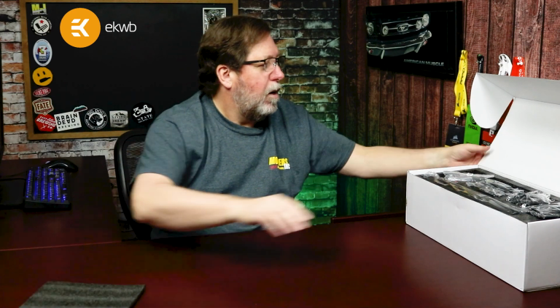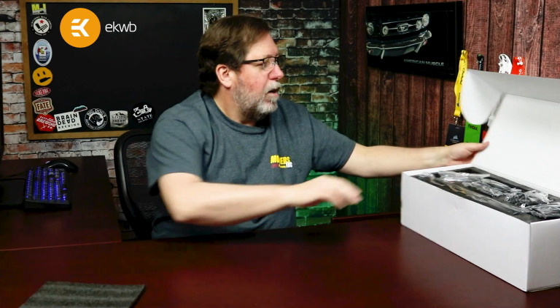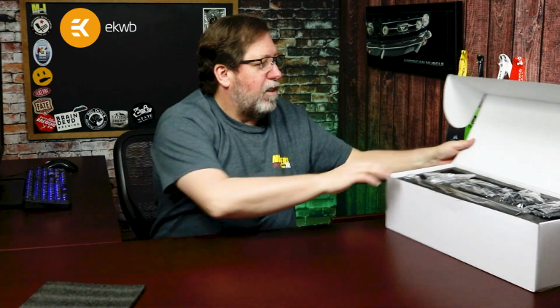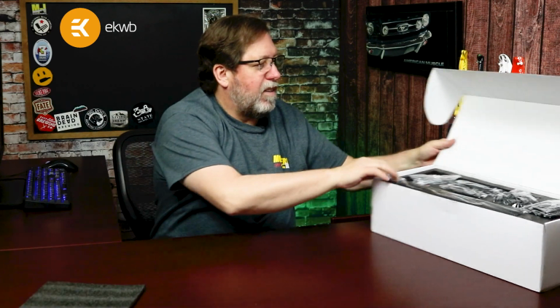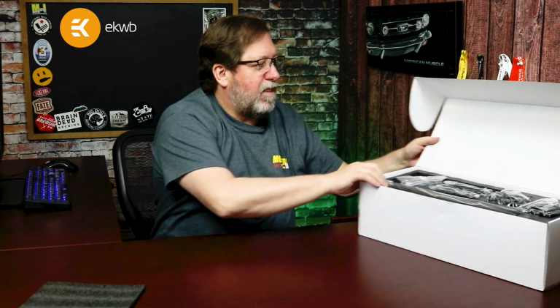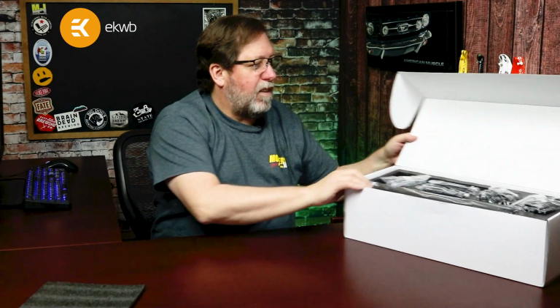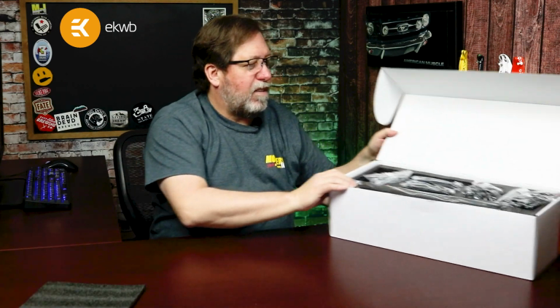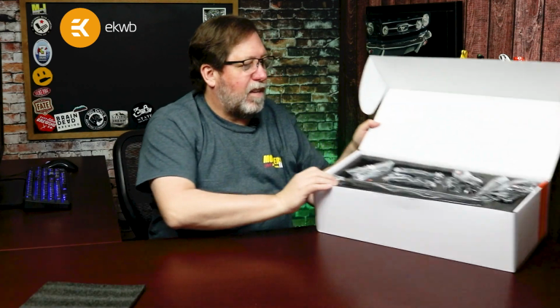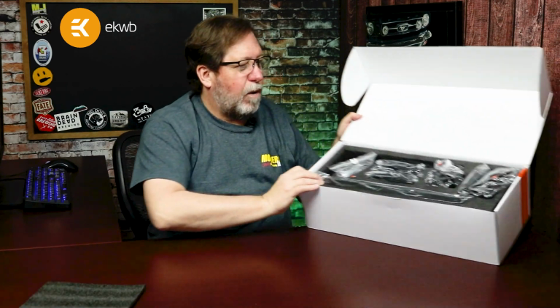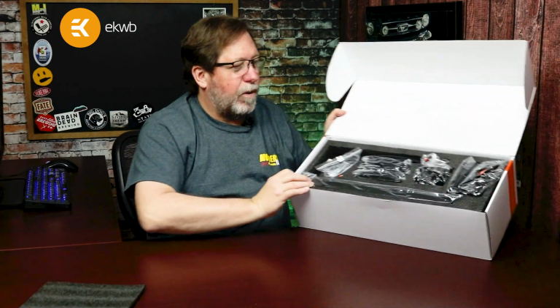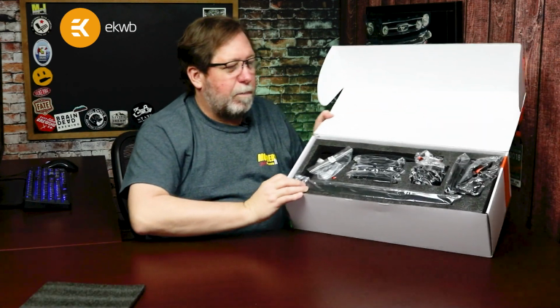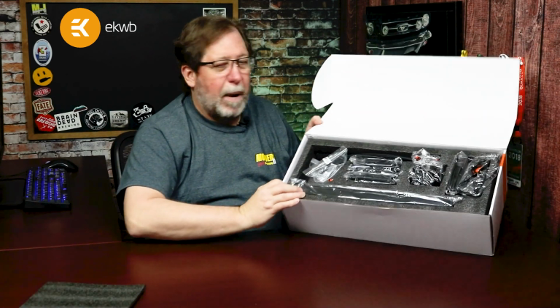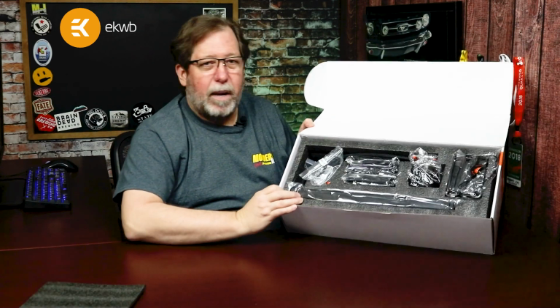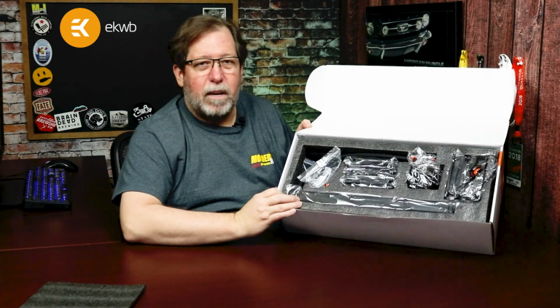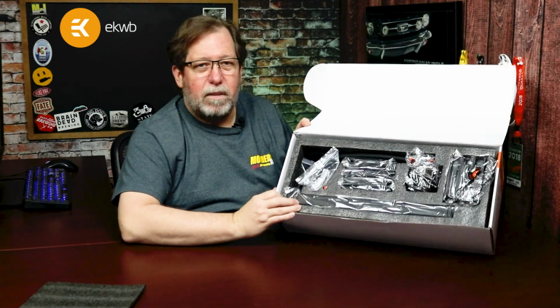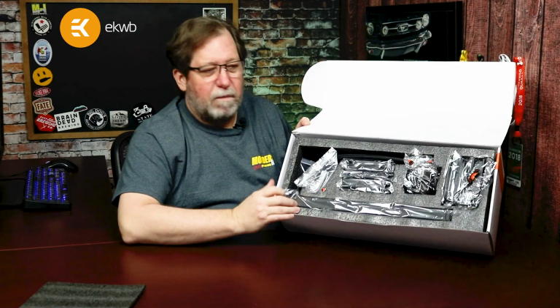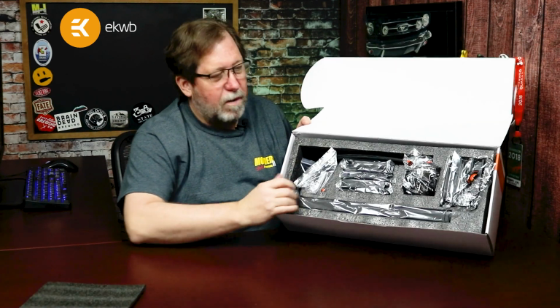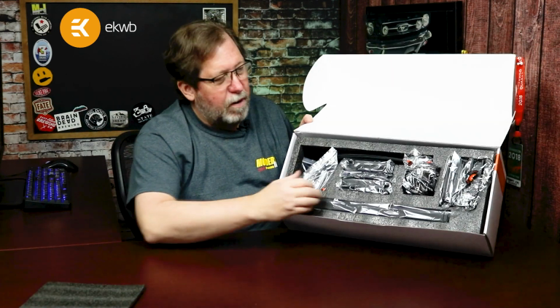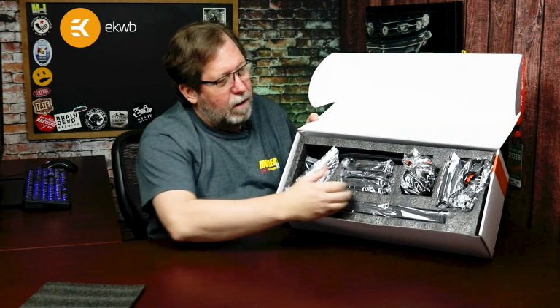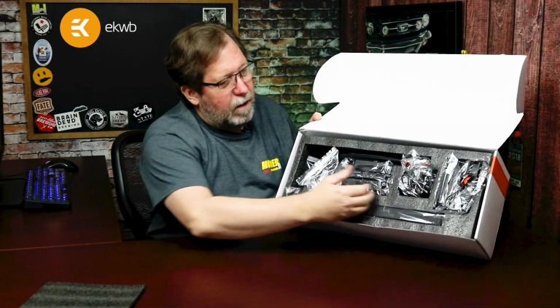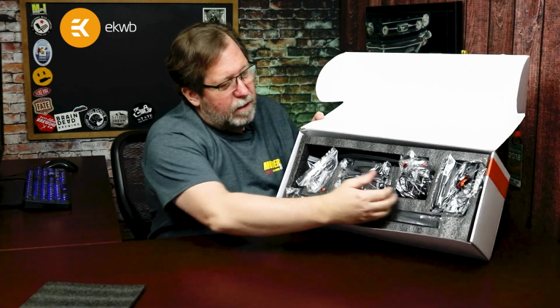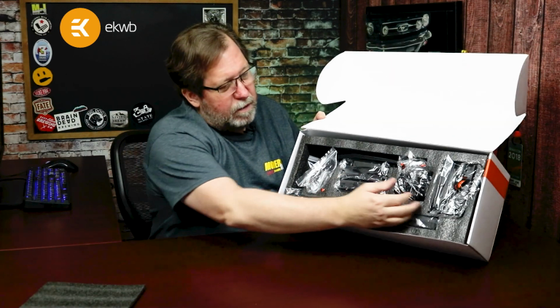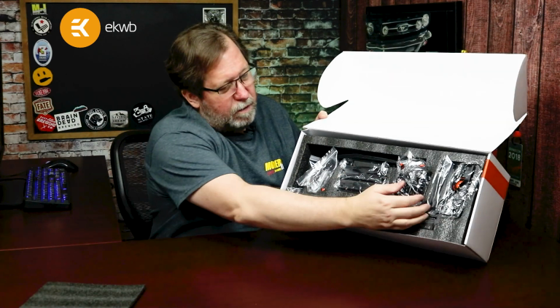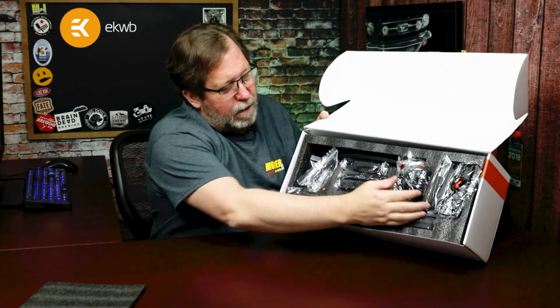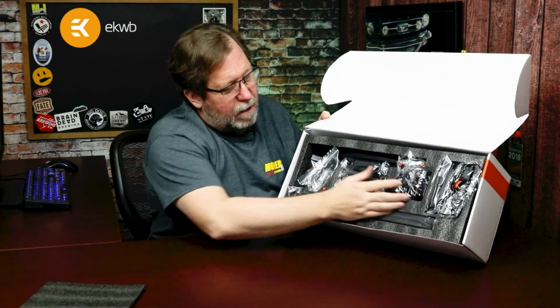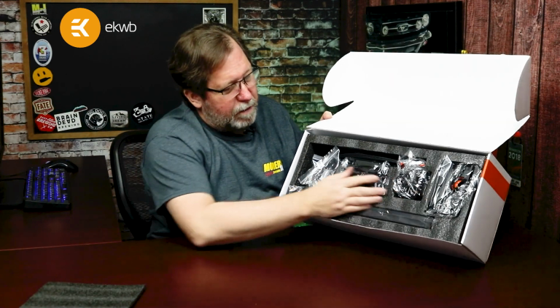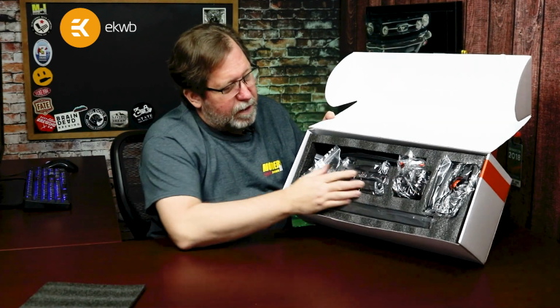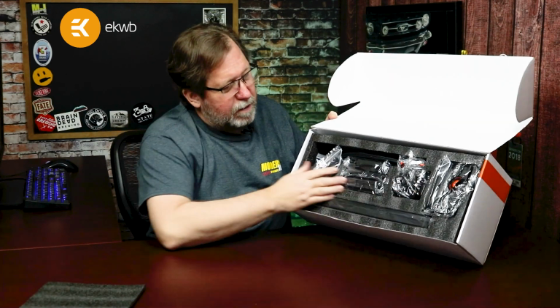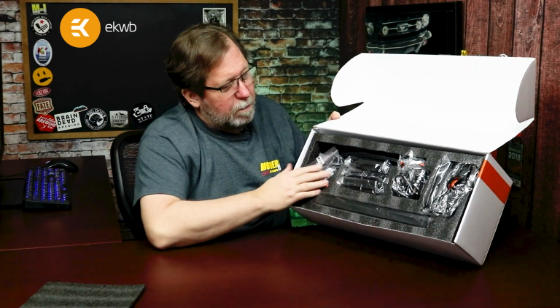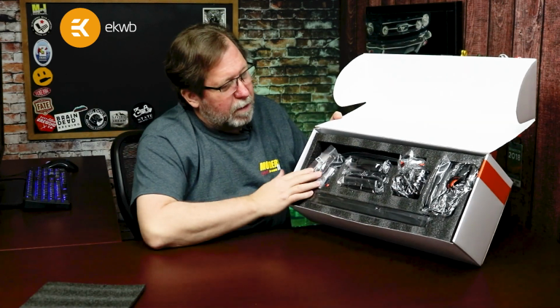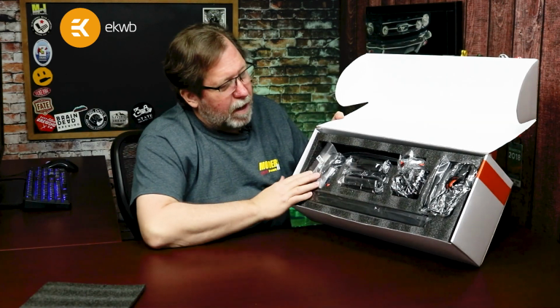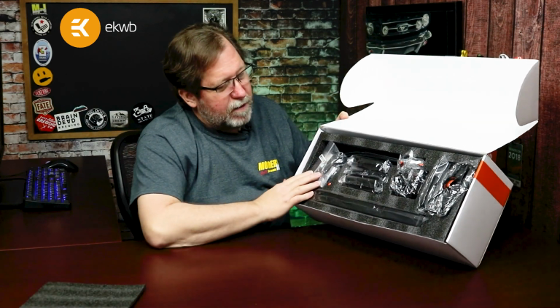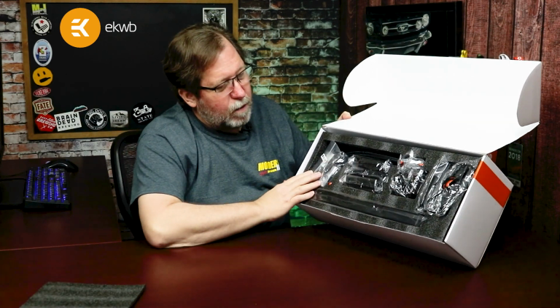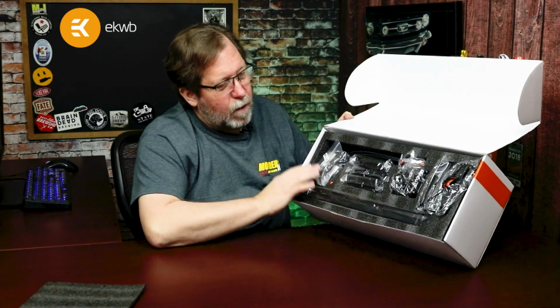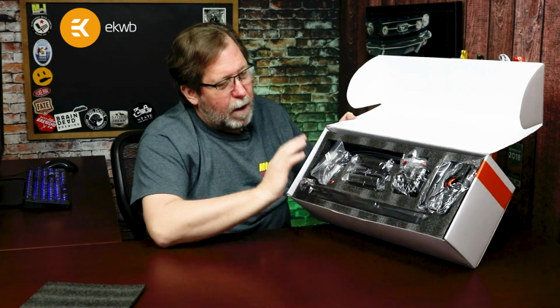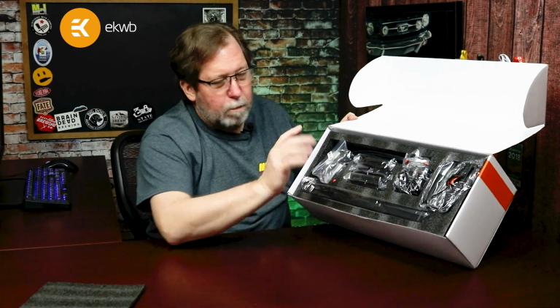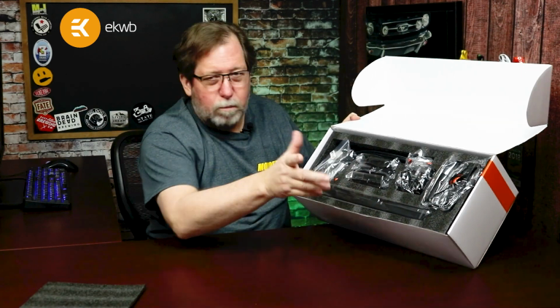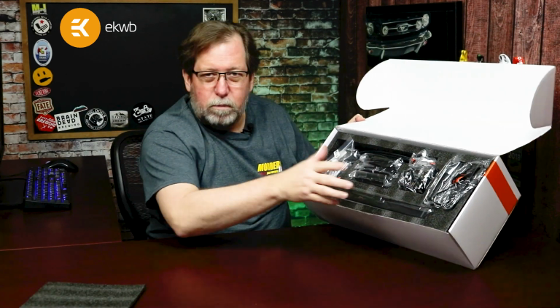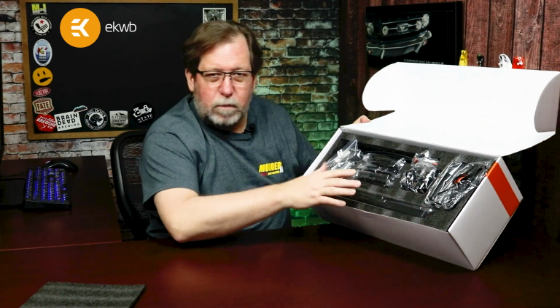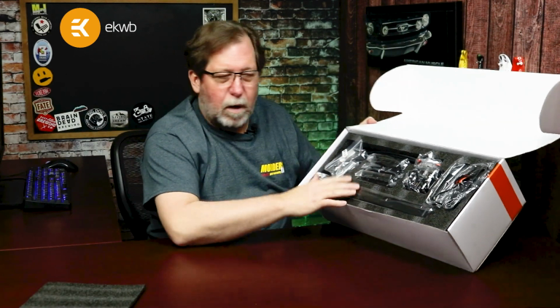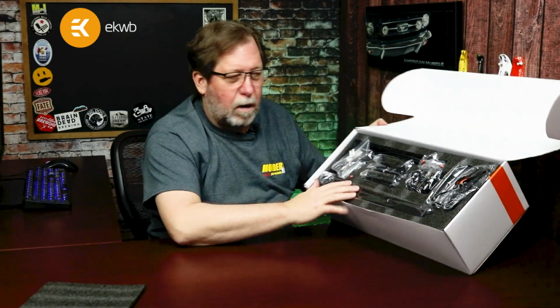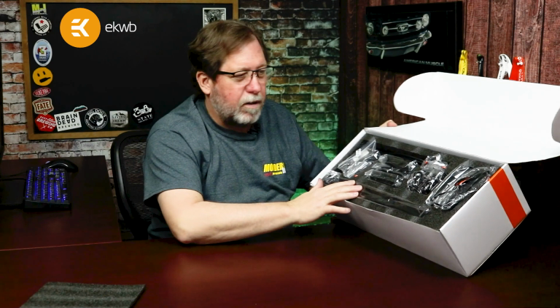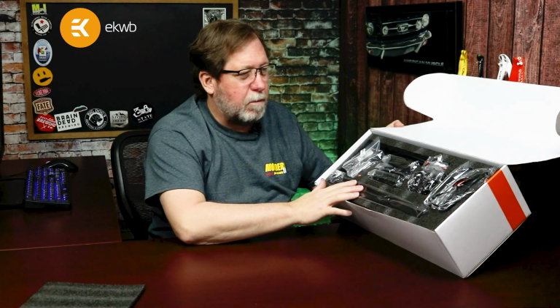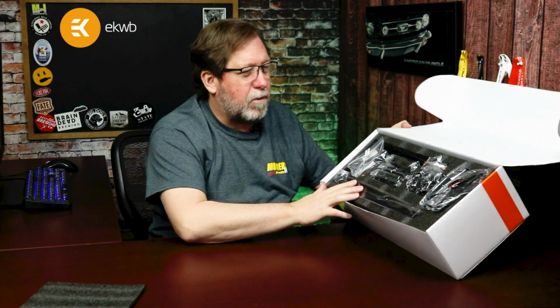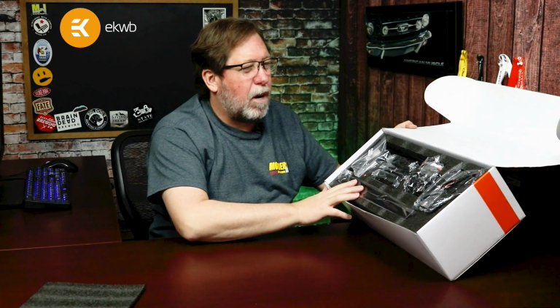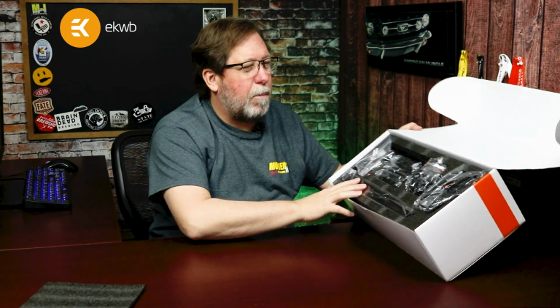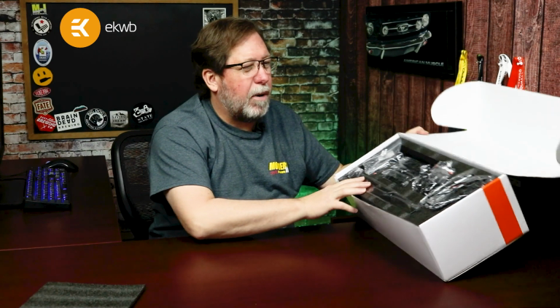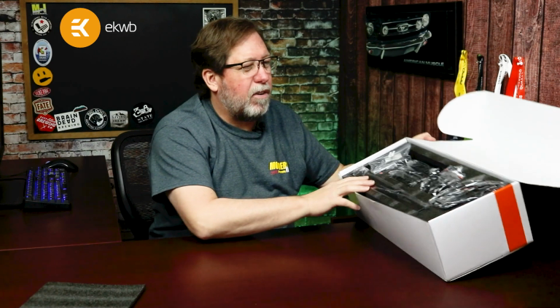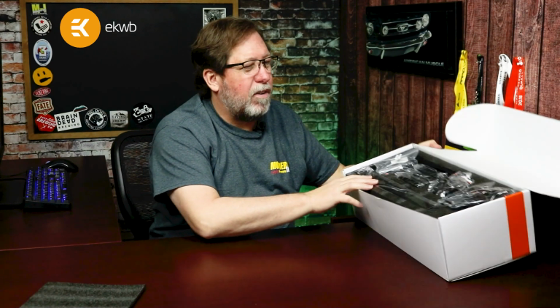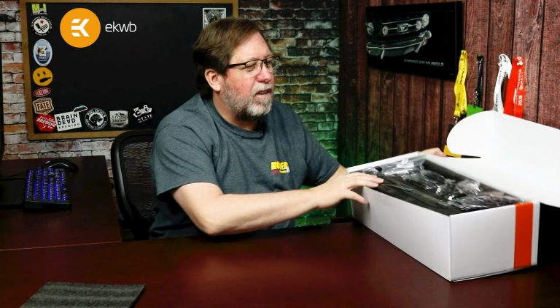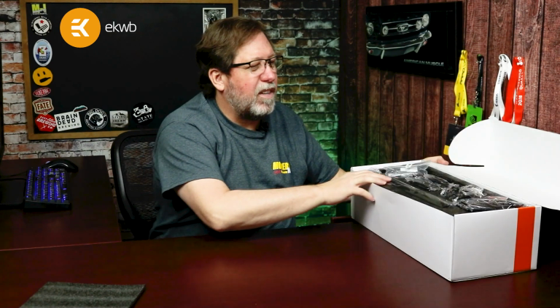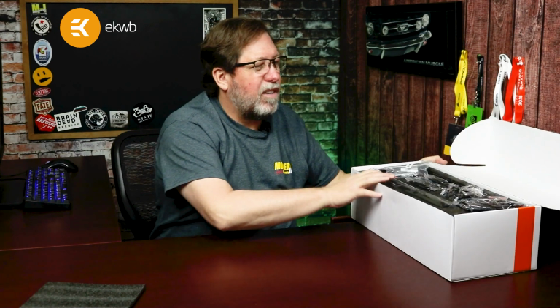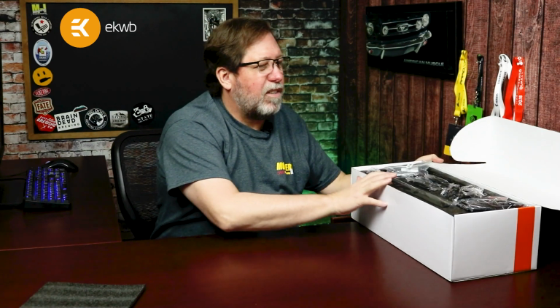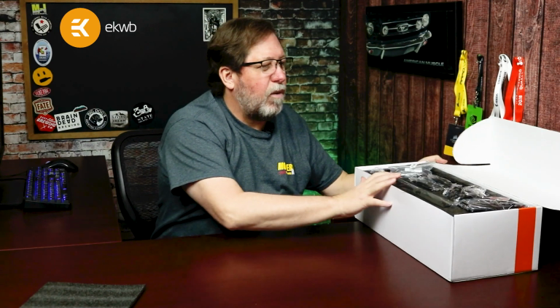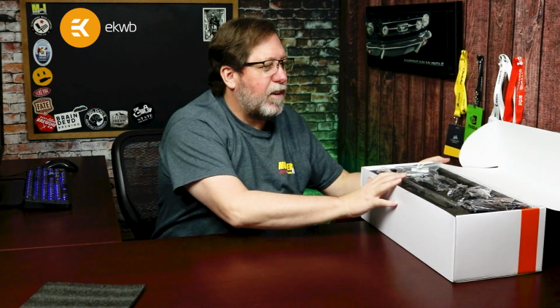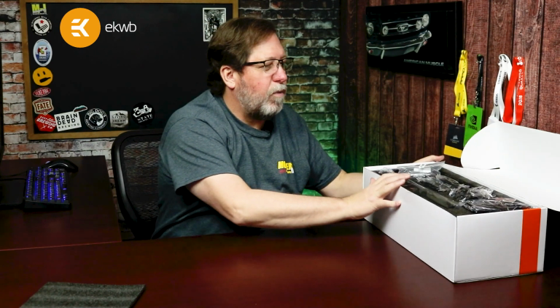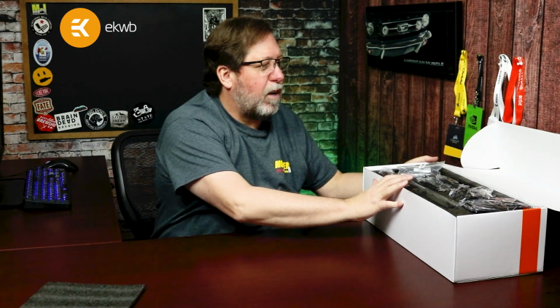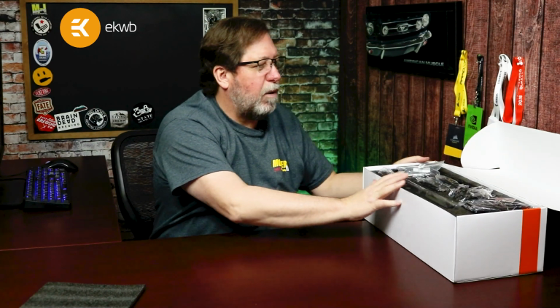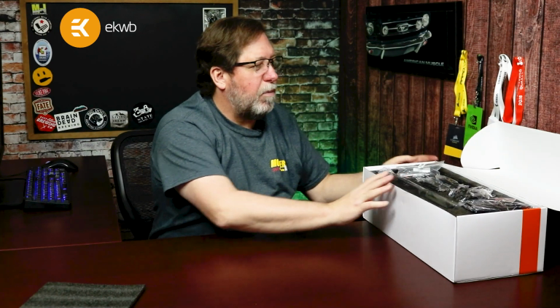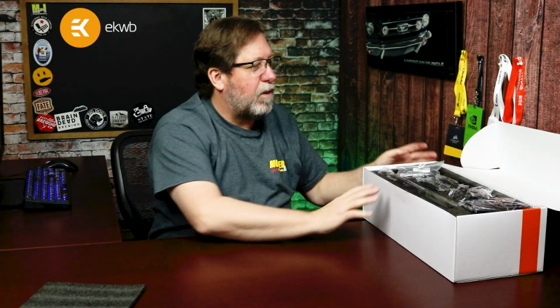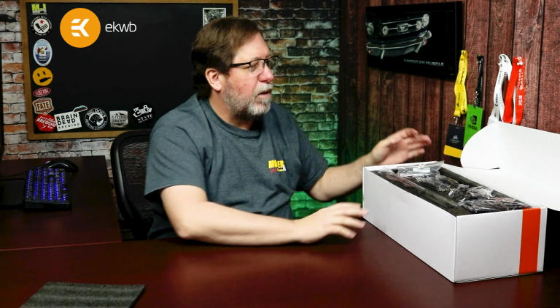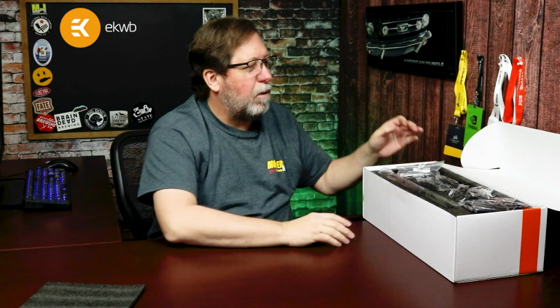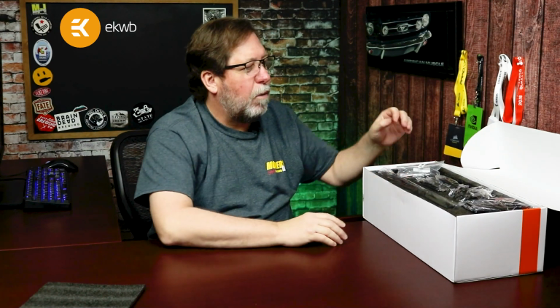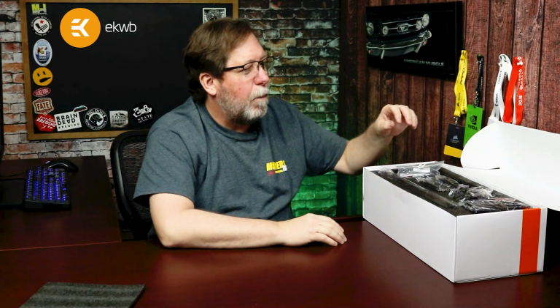You can see how it's packaged — very nice. Everything's in plastic wrap, which ensures it doesn't get scratched when it comes to you. Awesome job on the packaging.